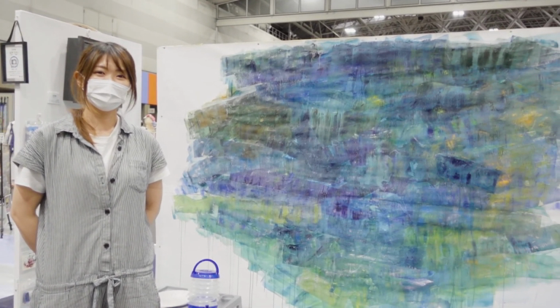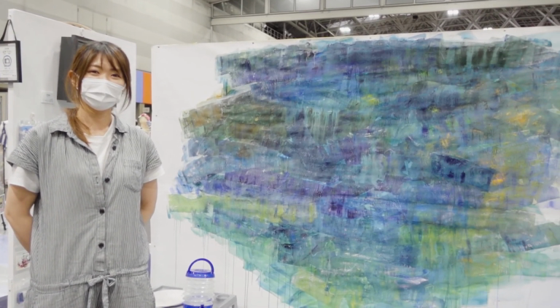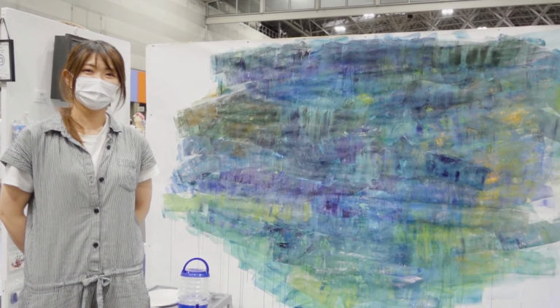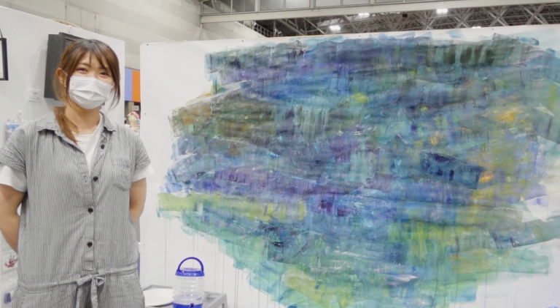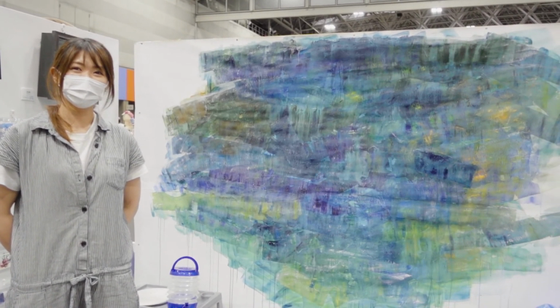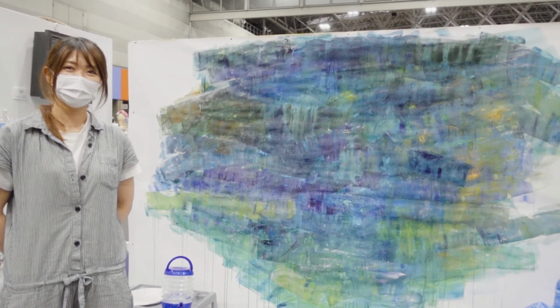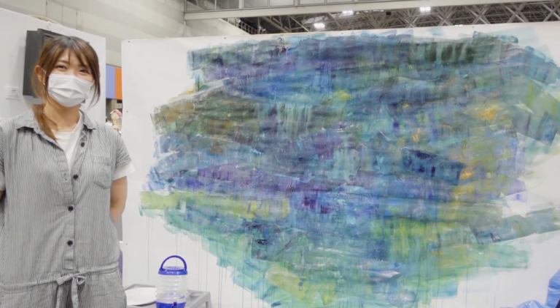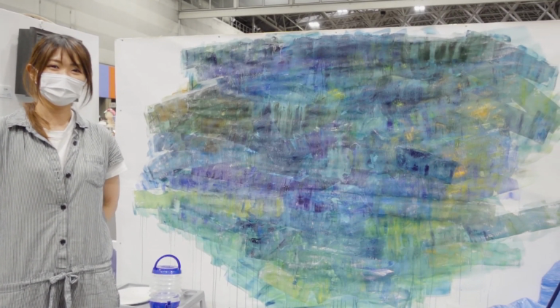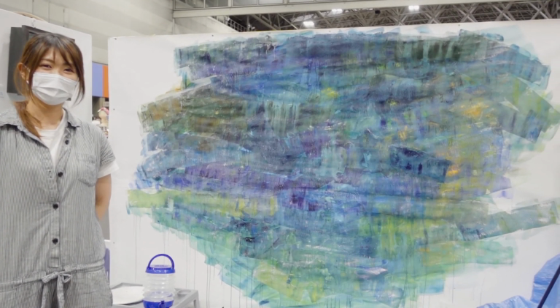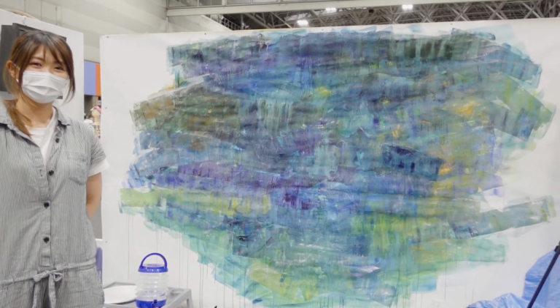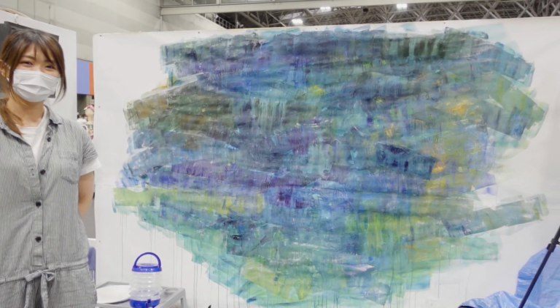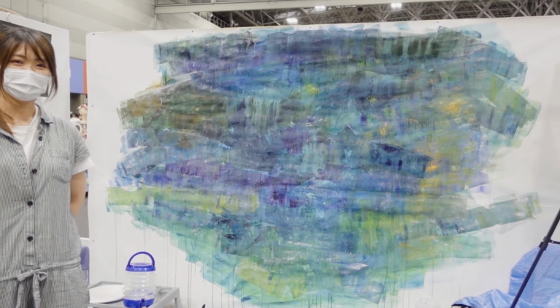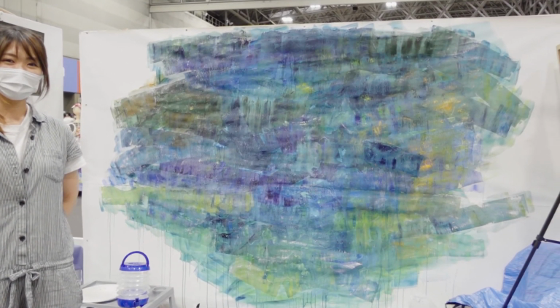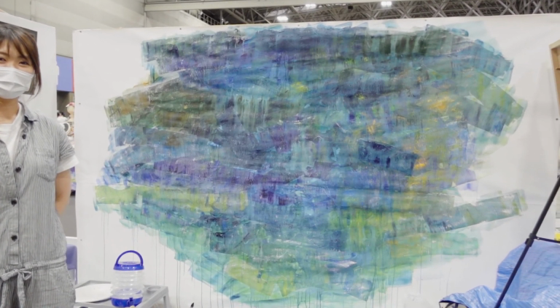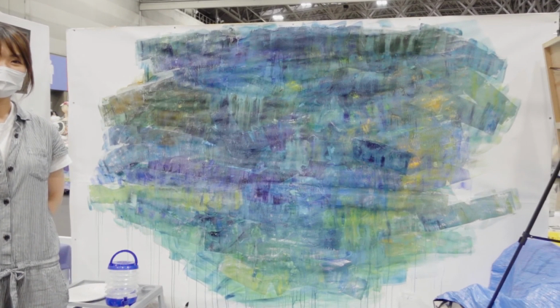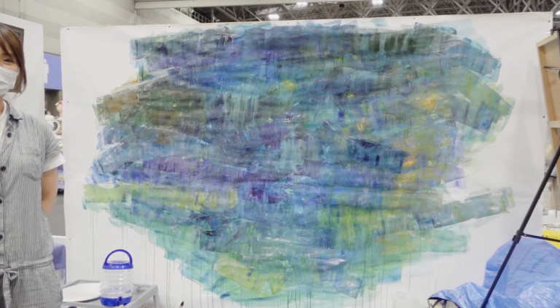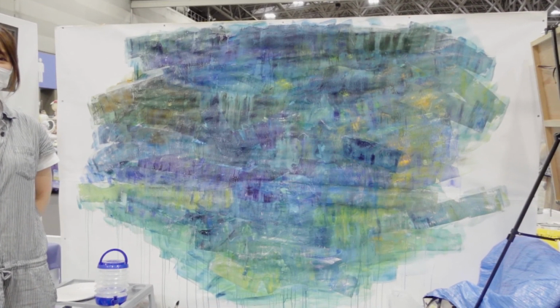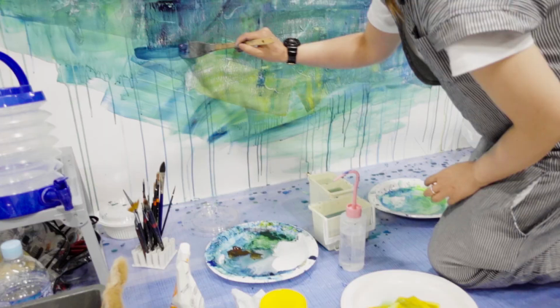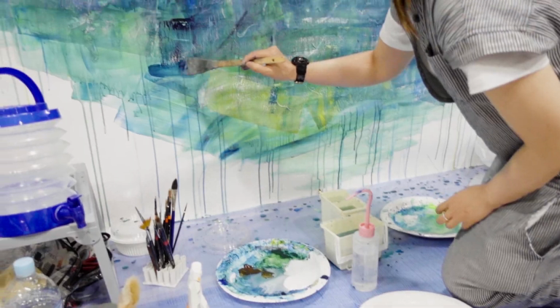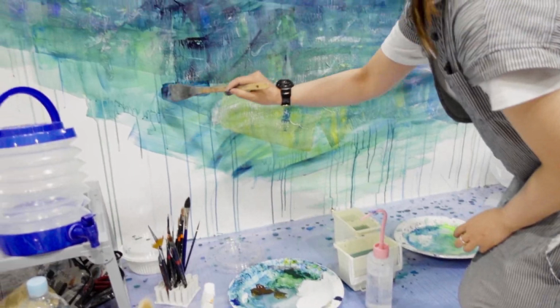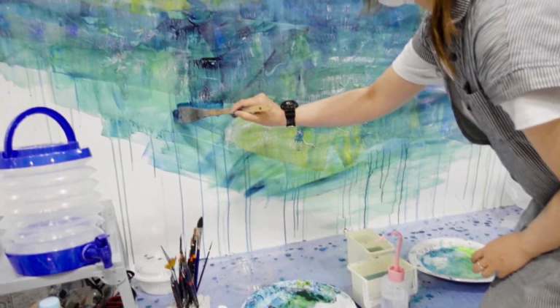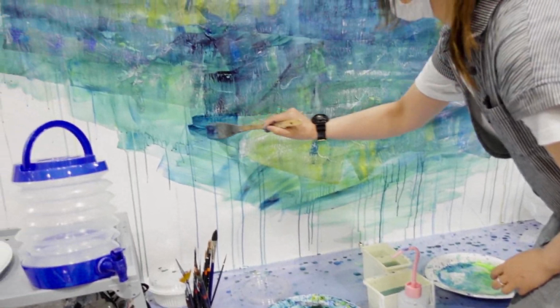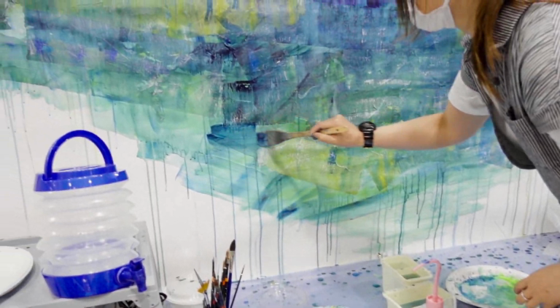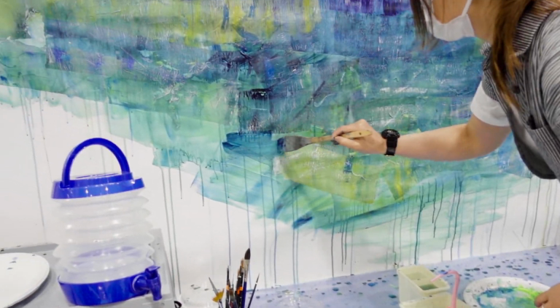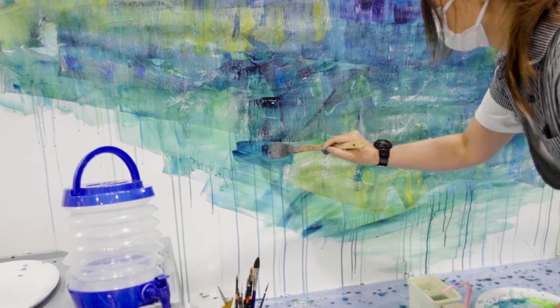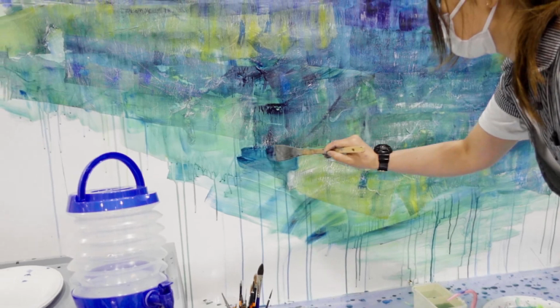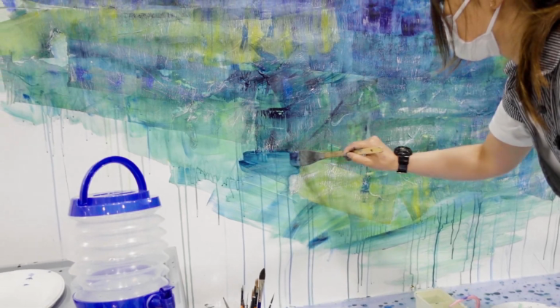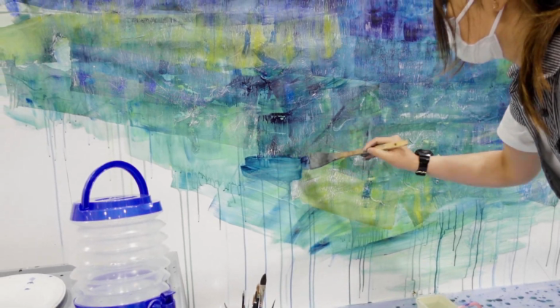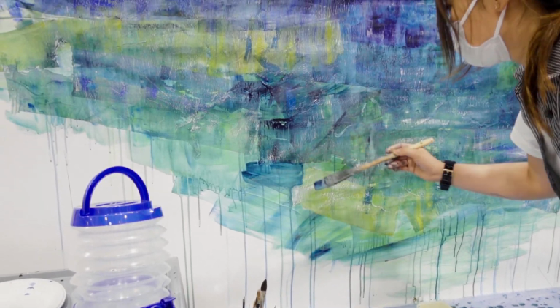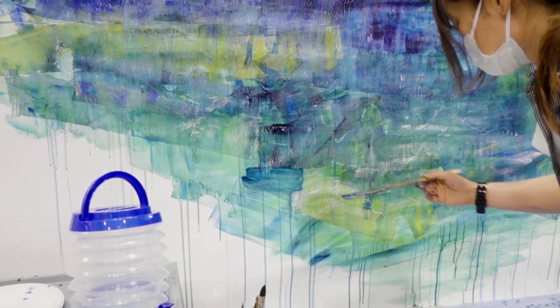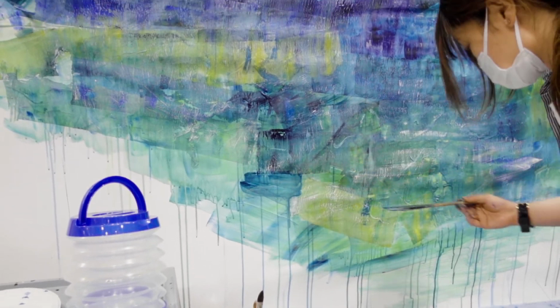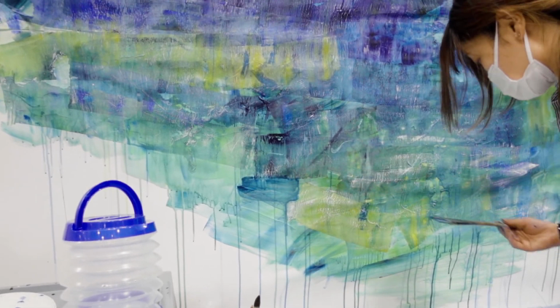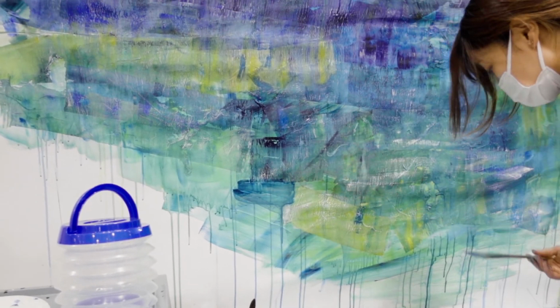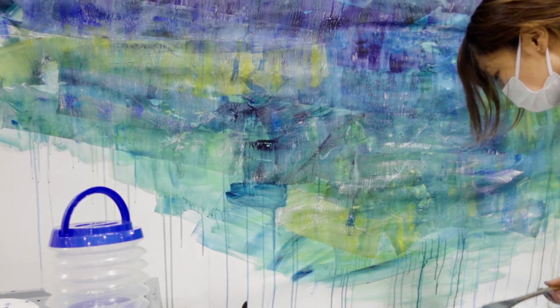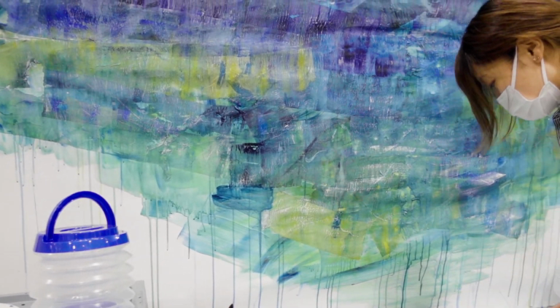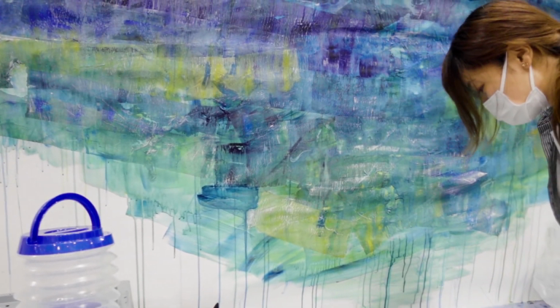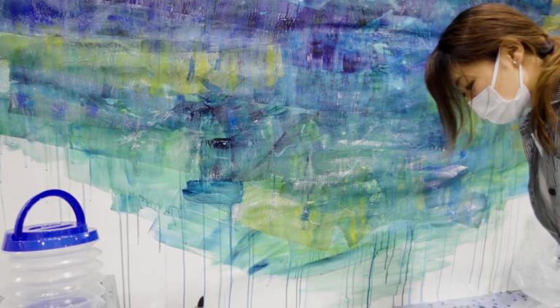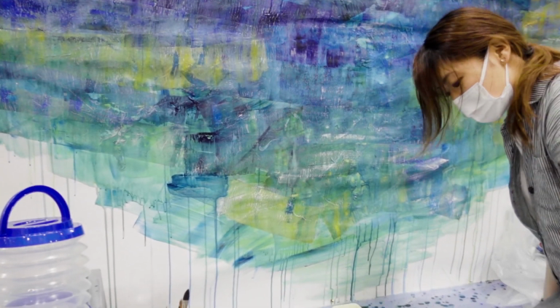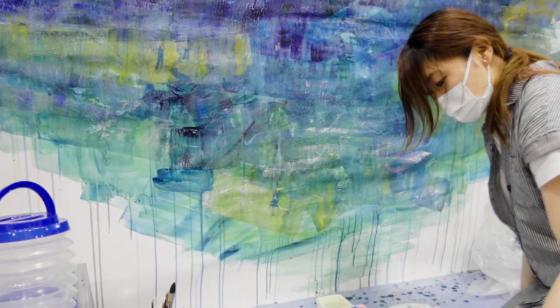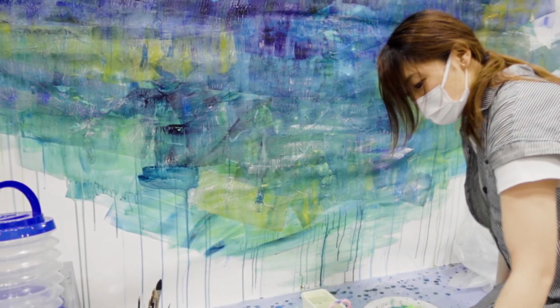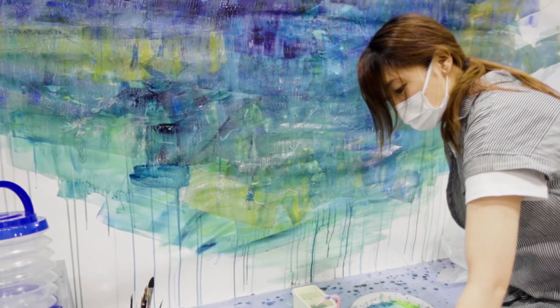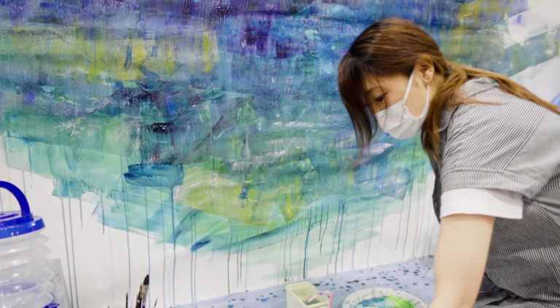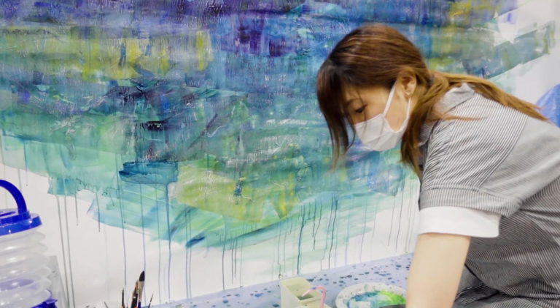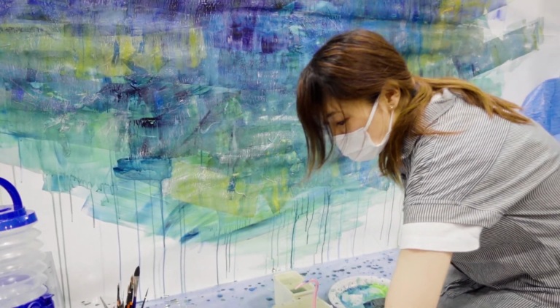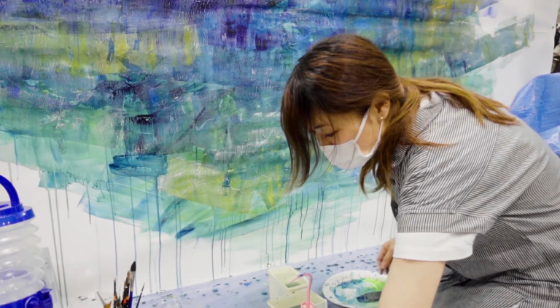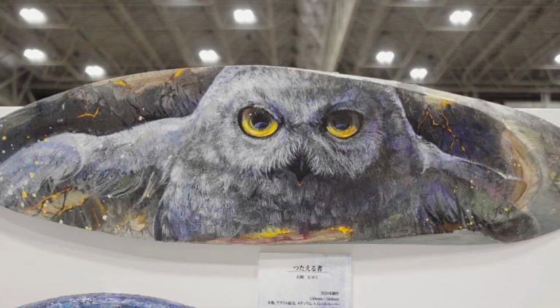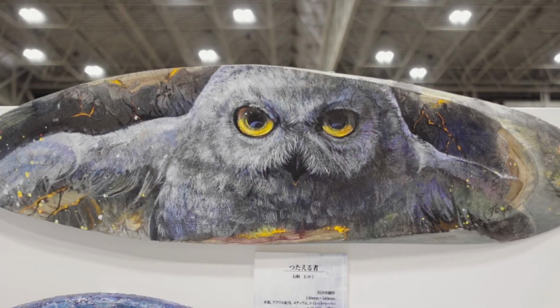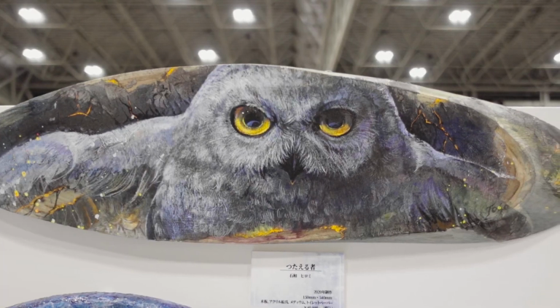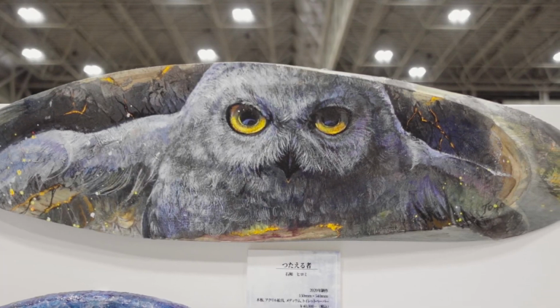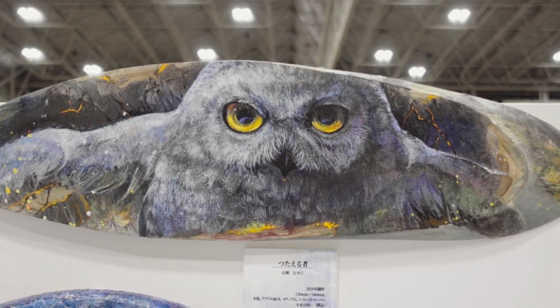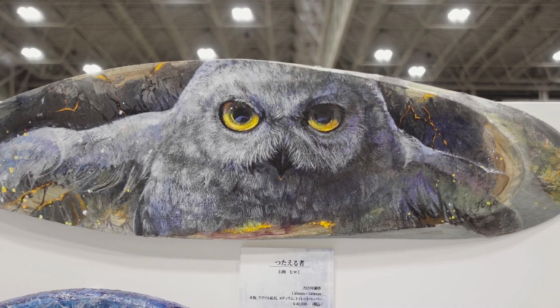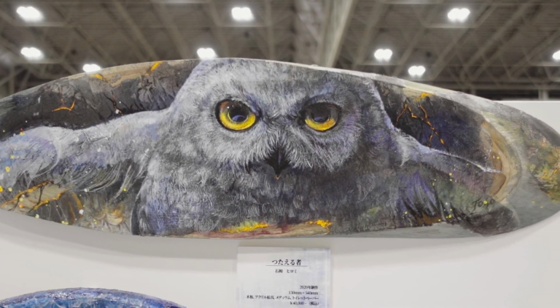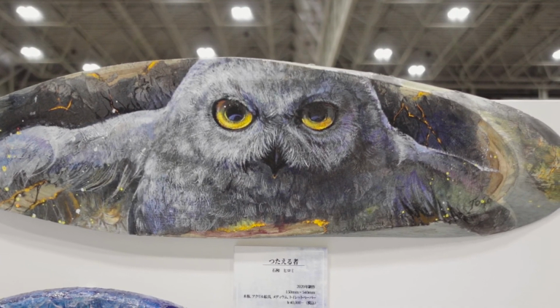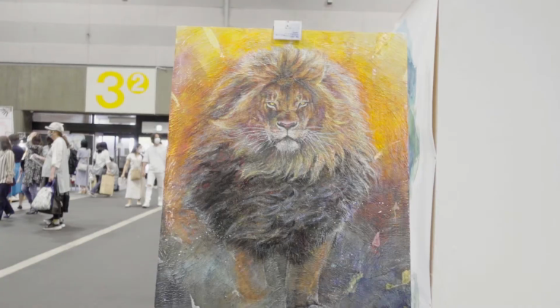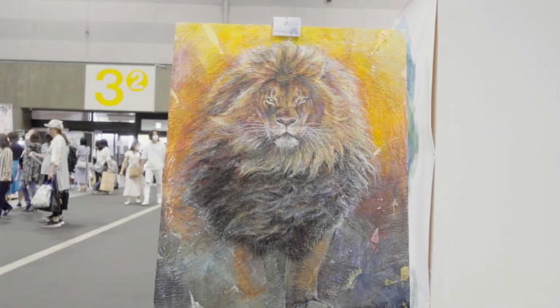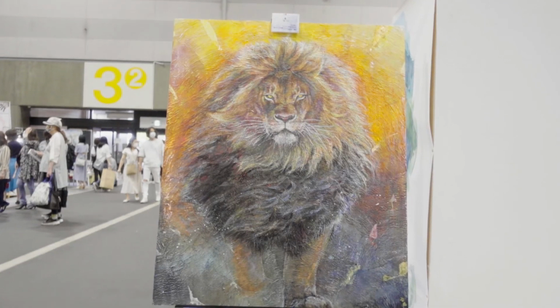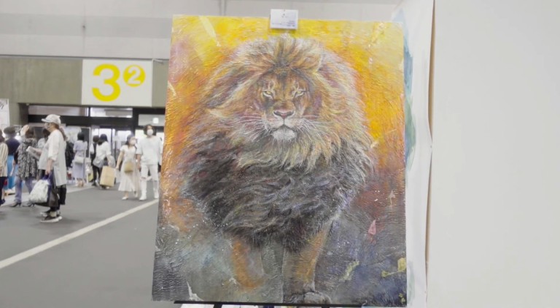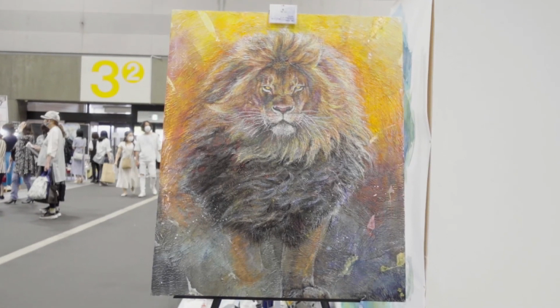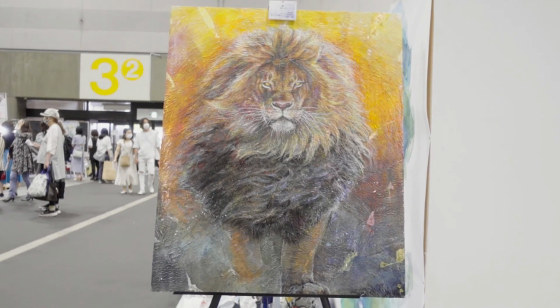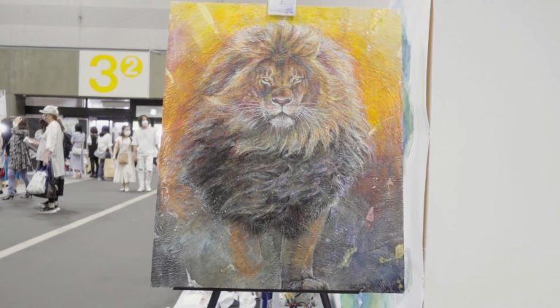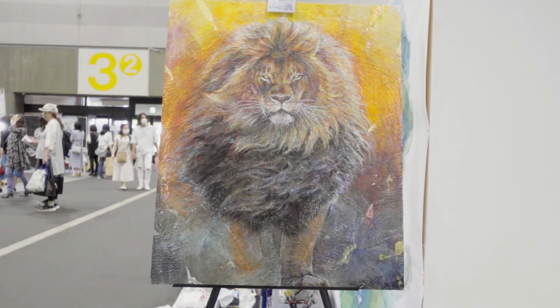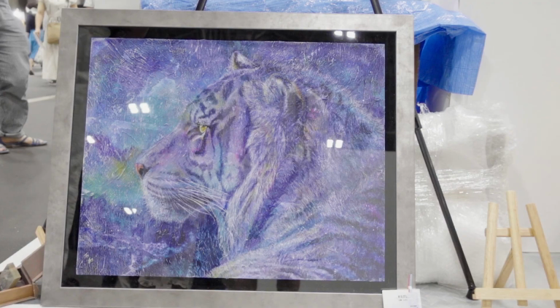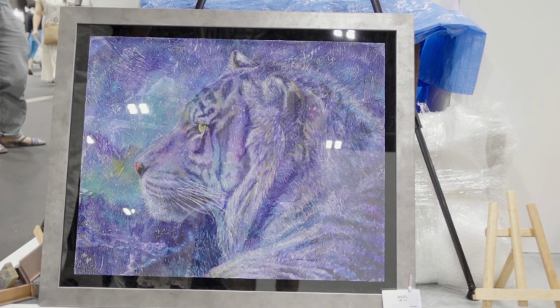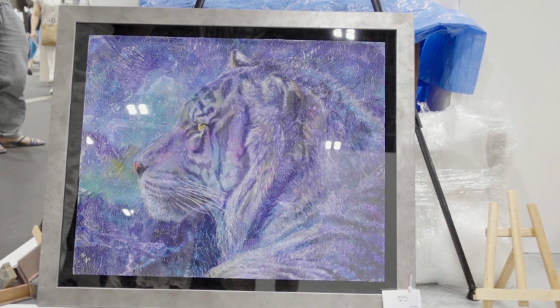This year I had a friend from work that was live painting and showcasing her artwork. As you can tell, she's amazing.